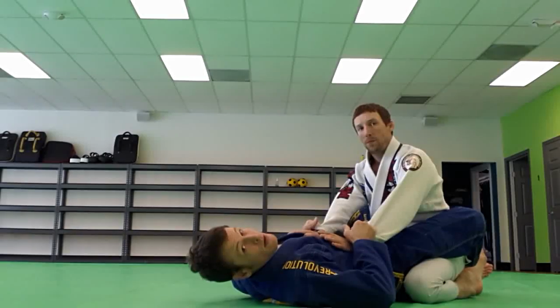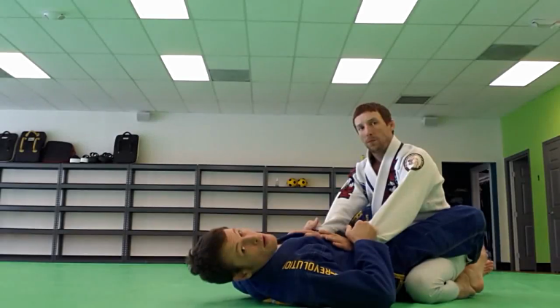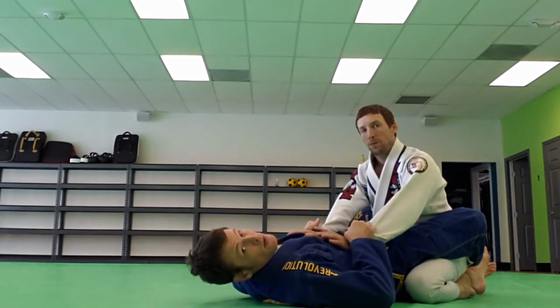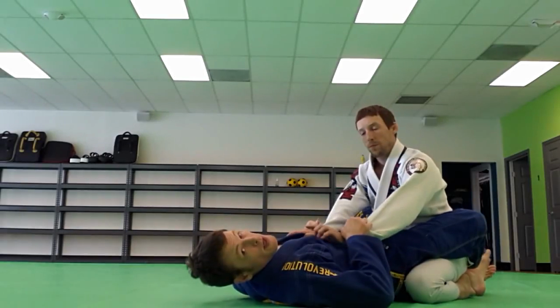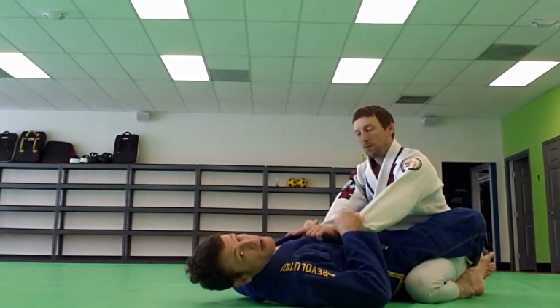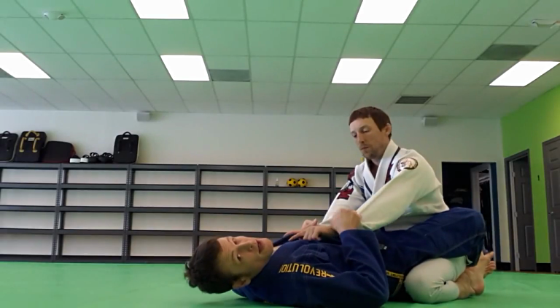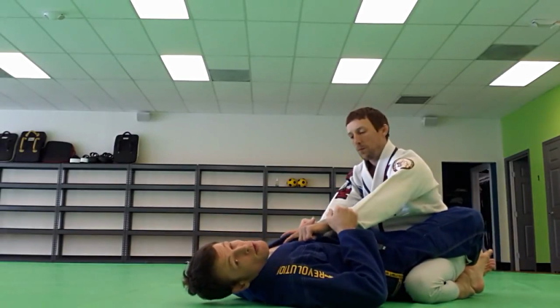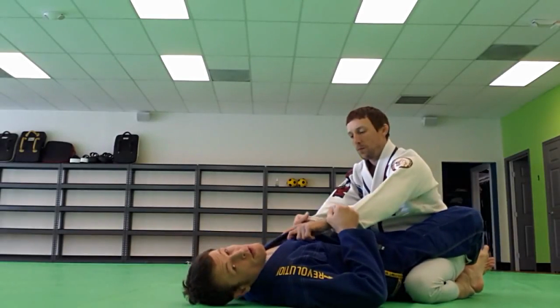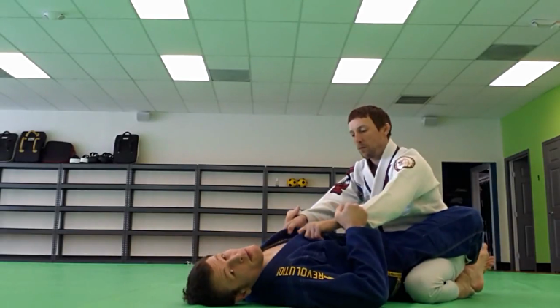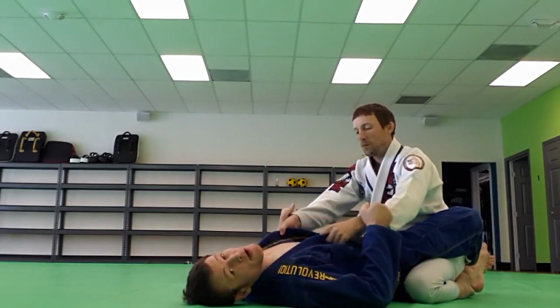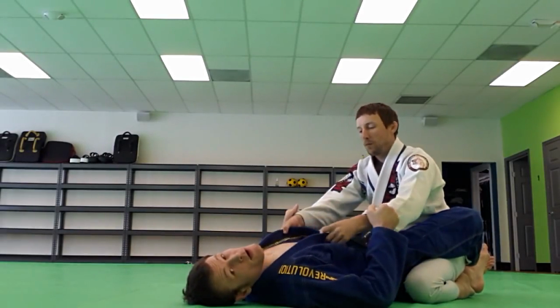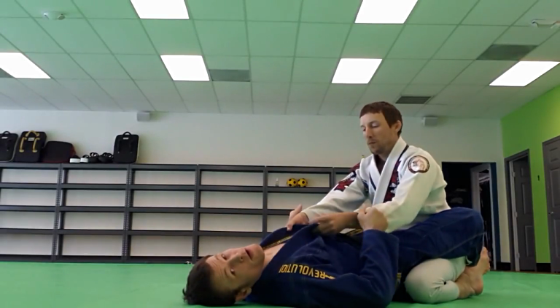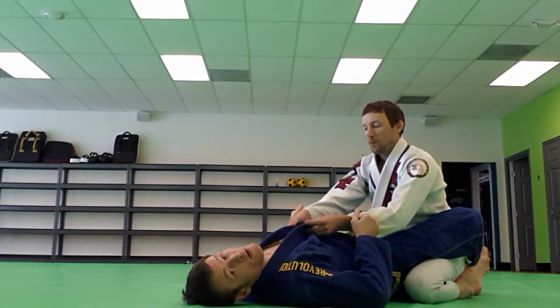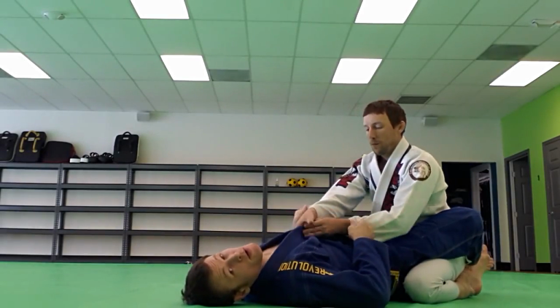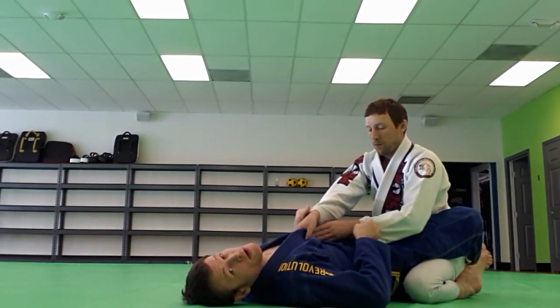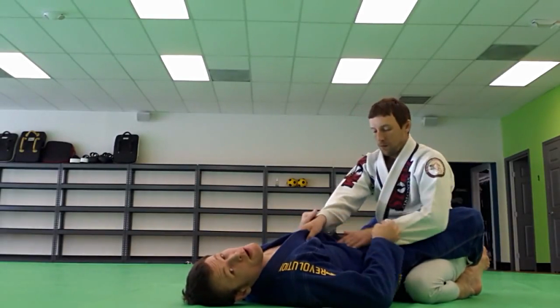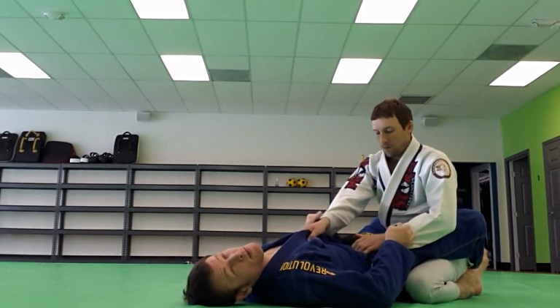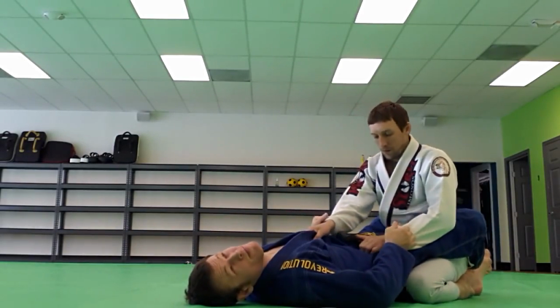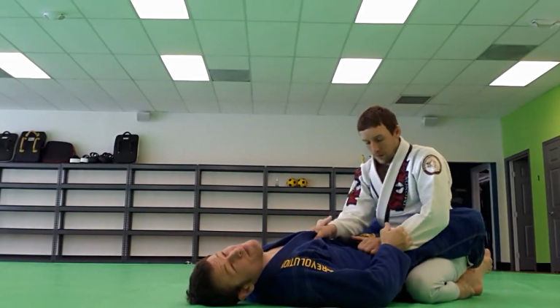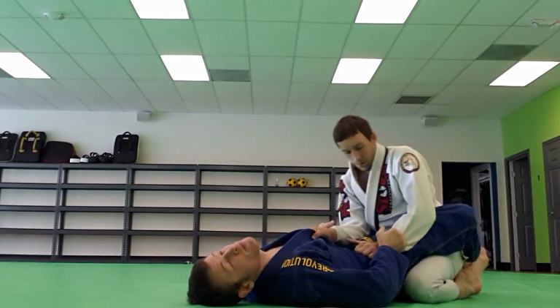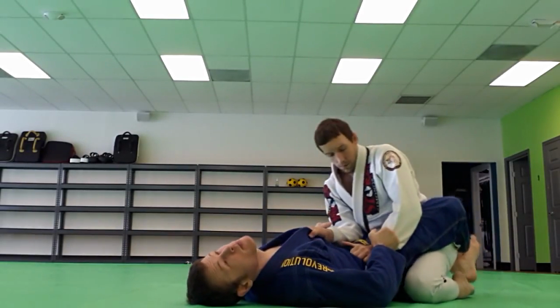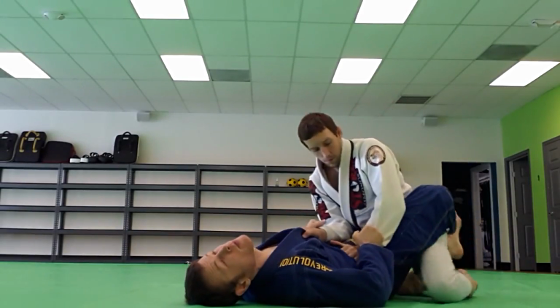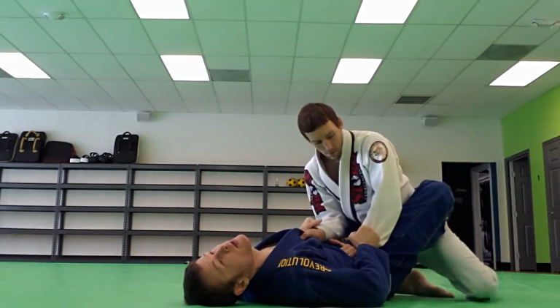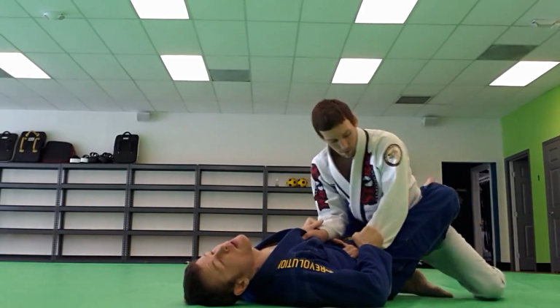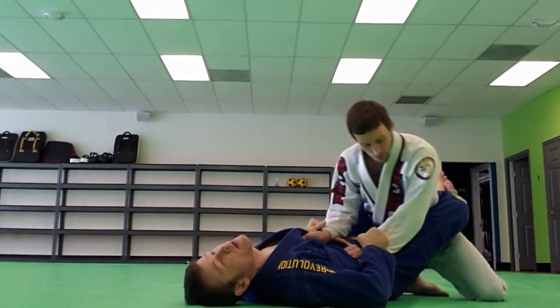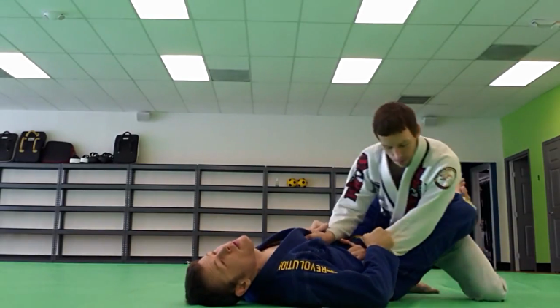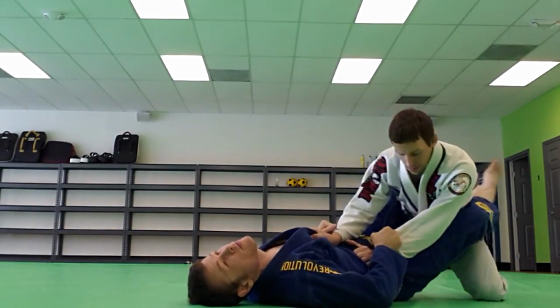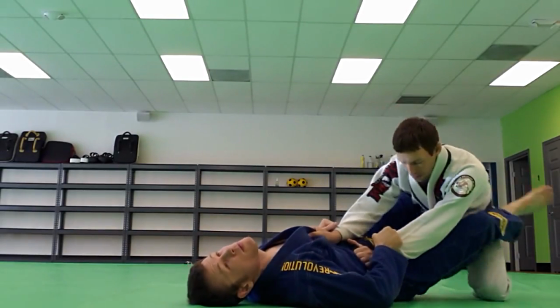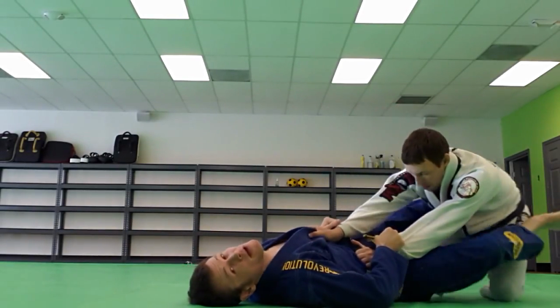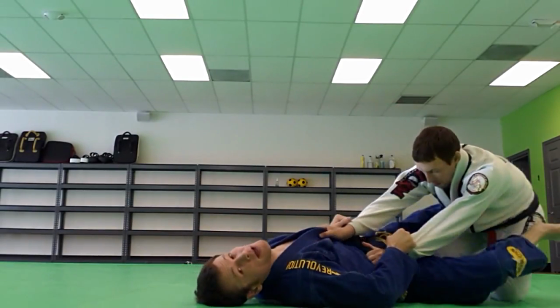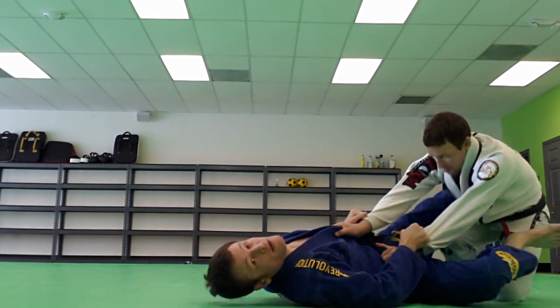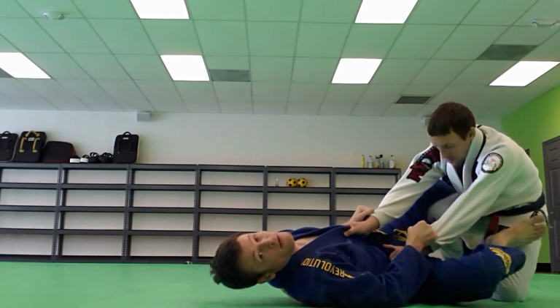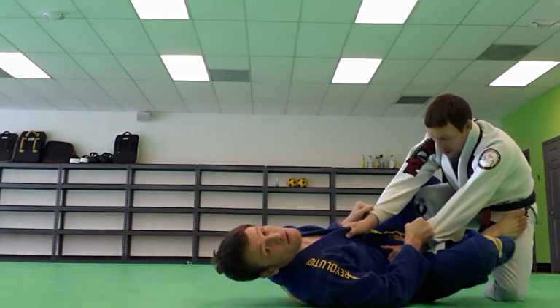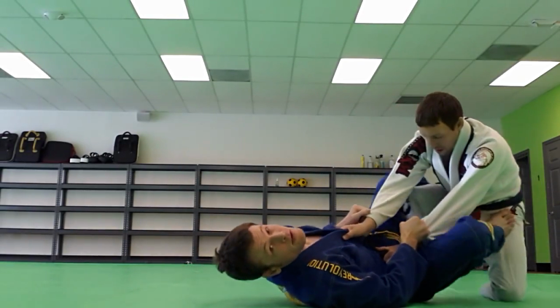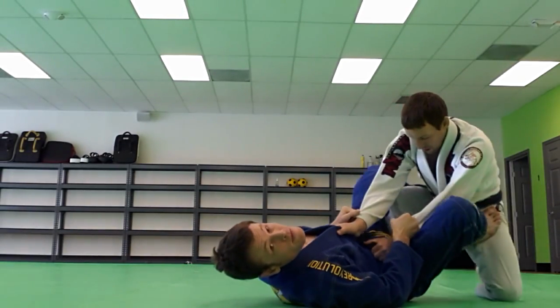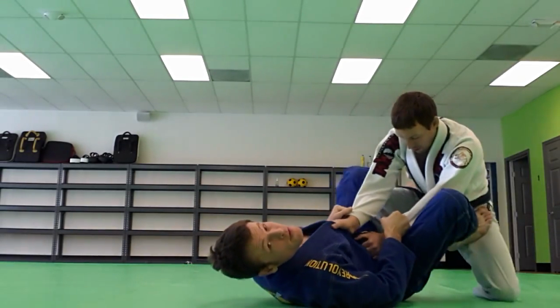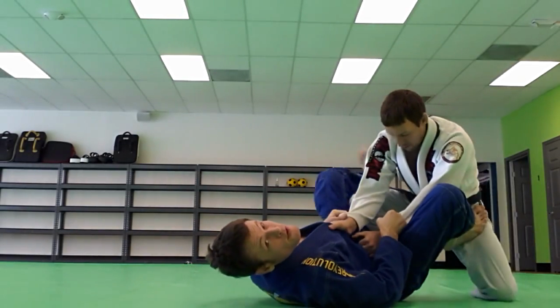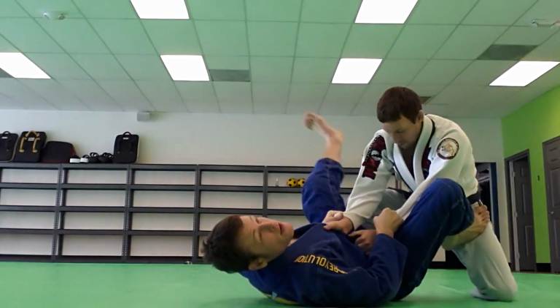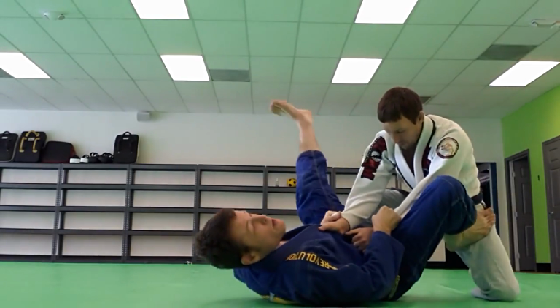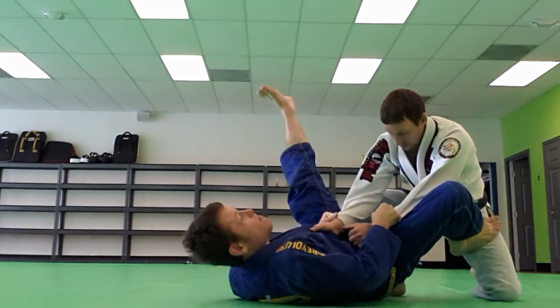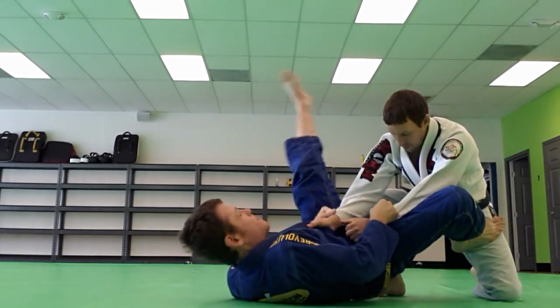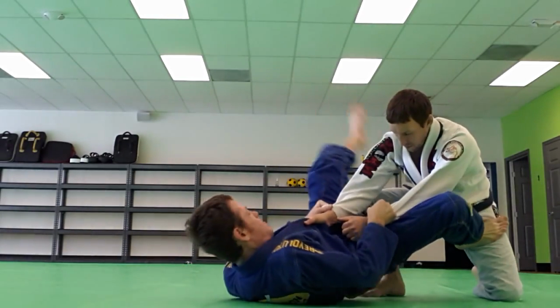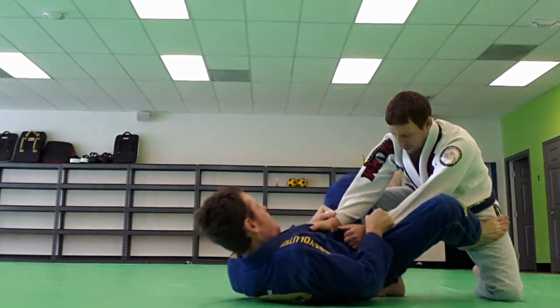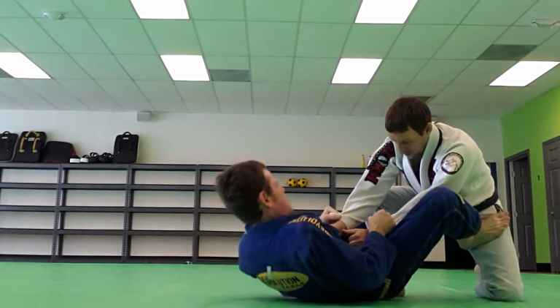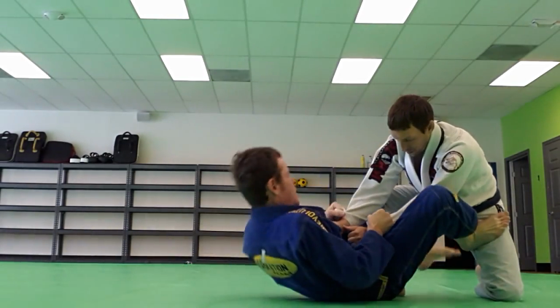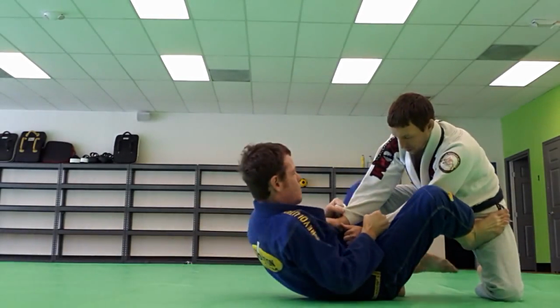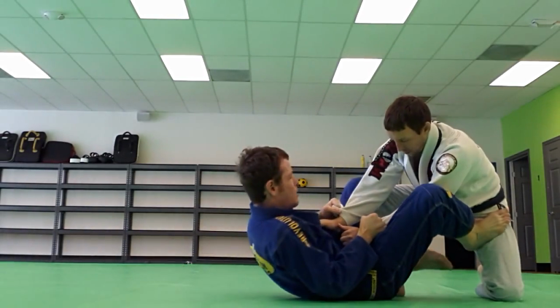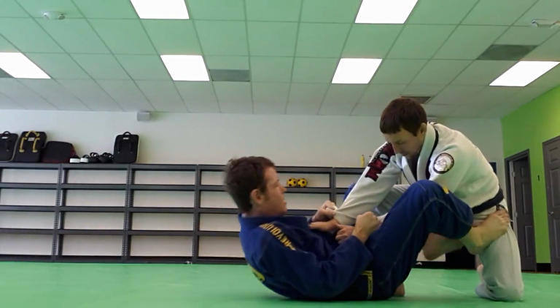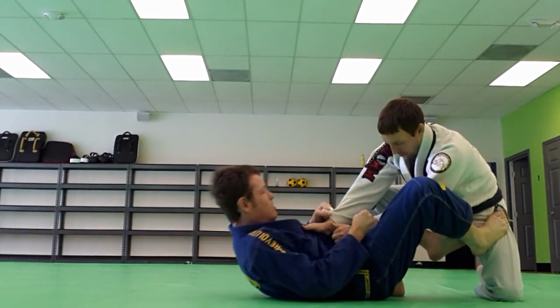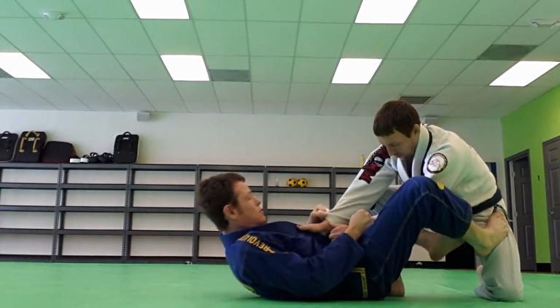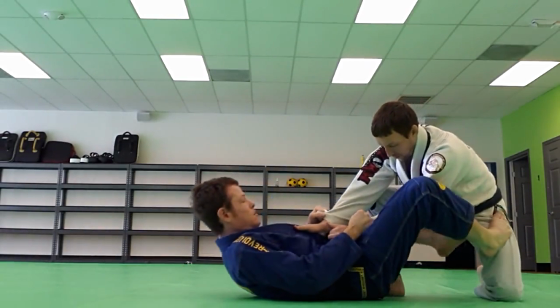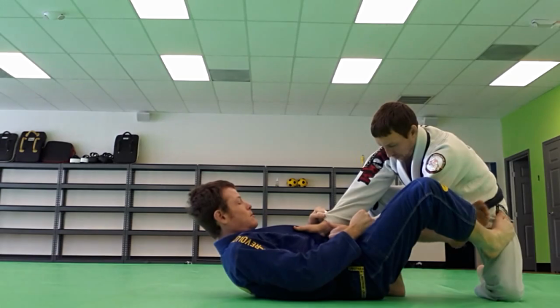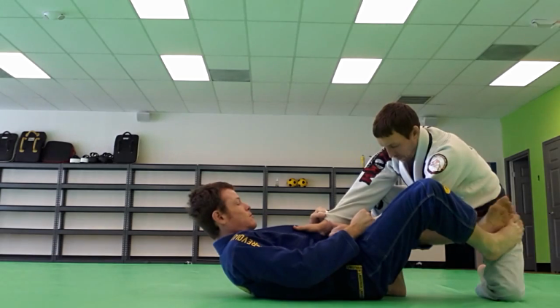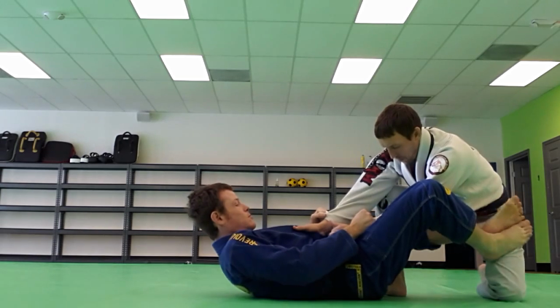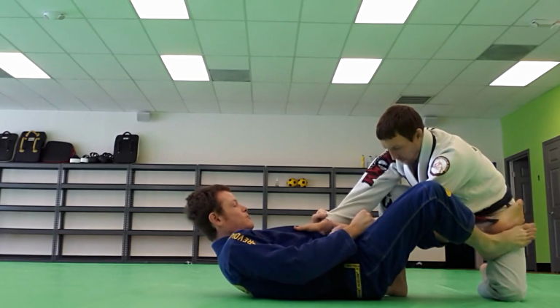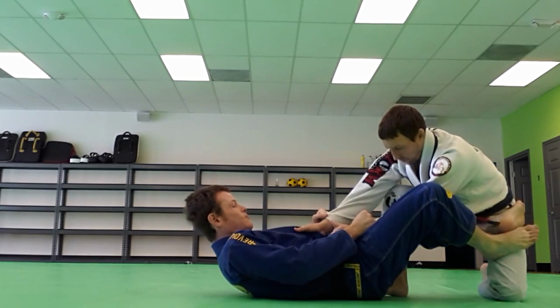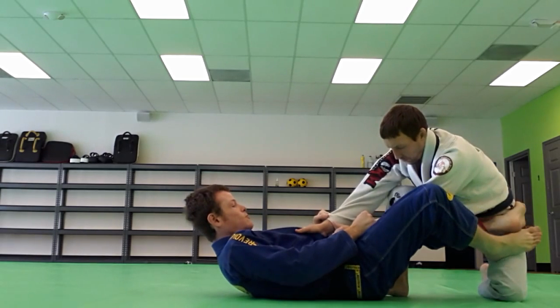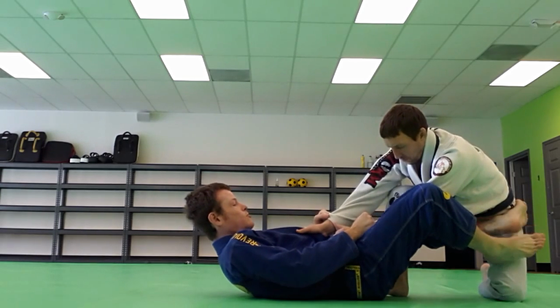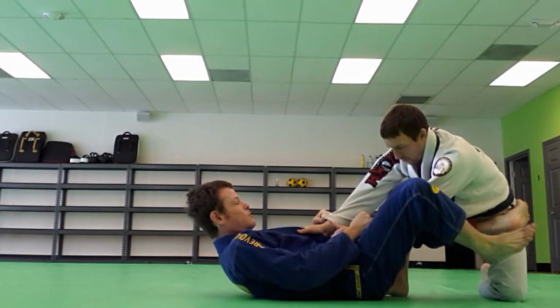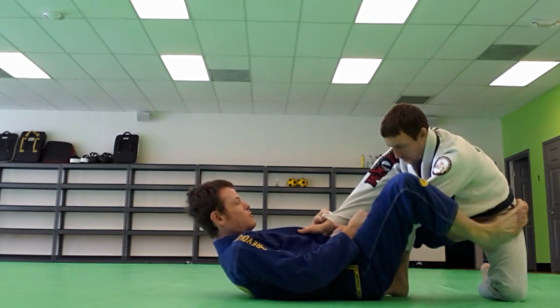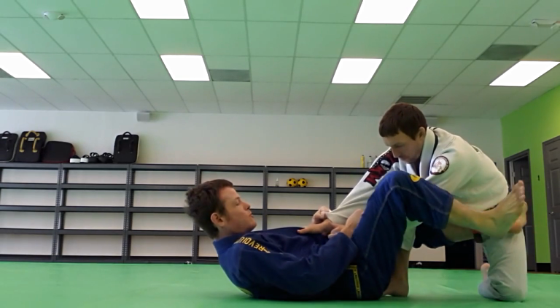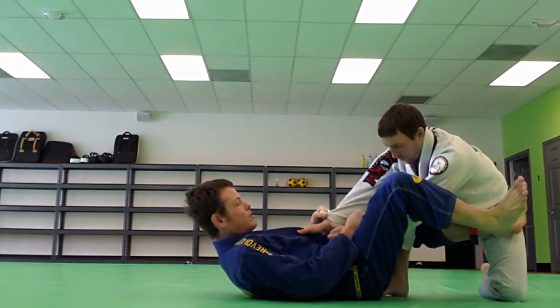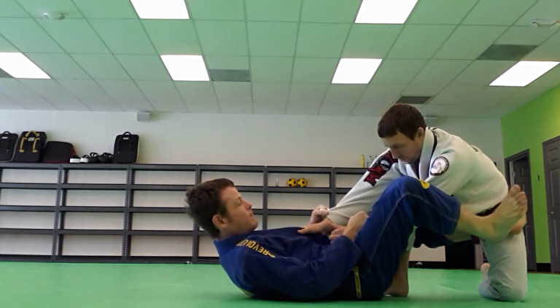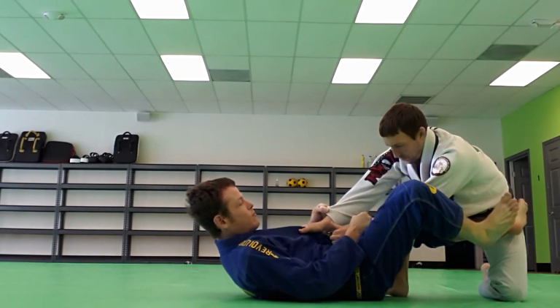Daniel gets my guard open here. From the knees, foot on the hip, angle out. Shoot through, reinforce.